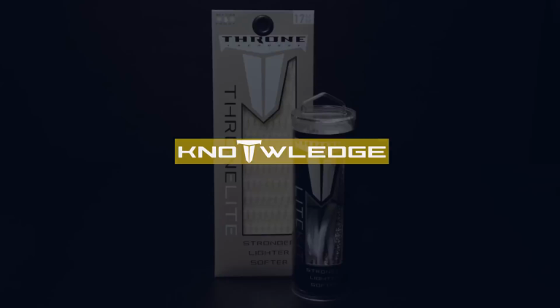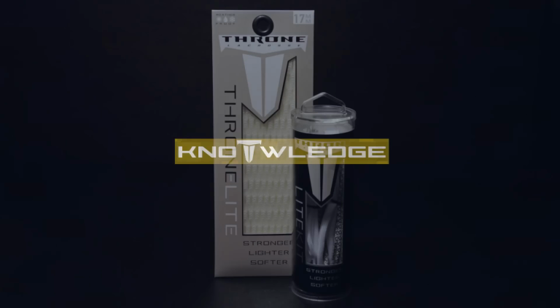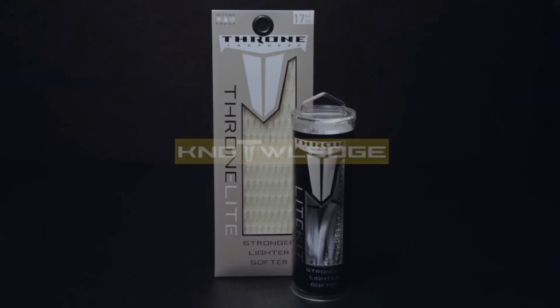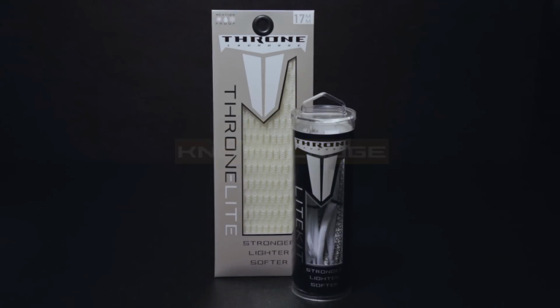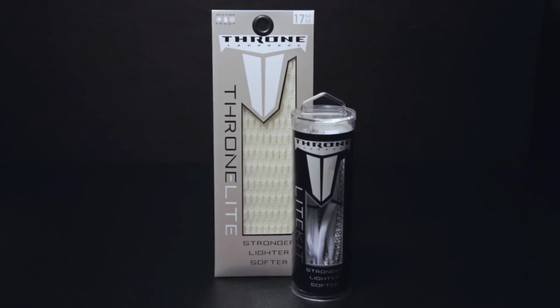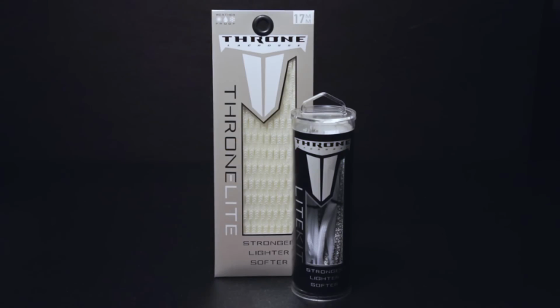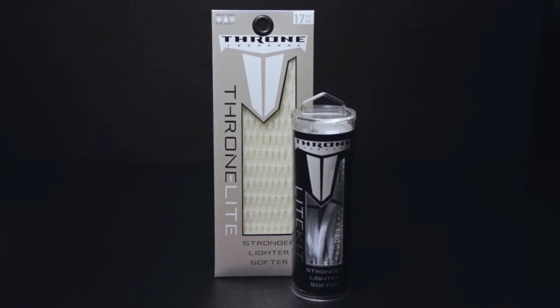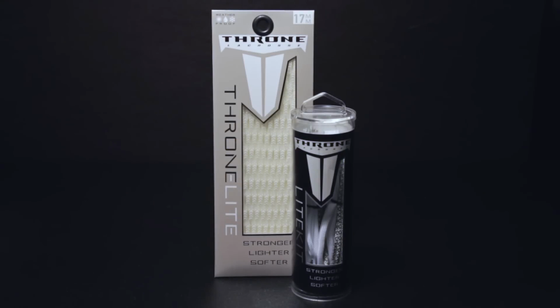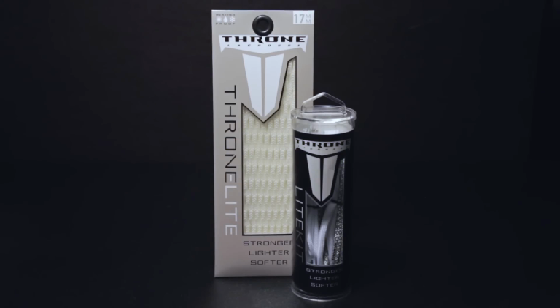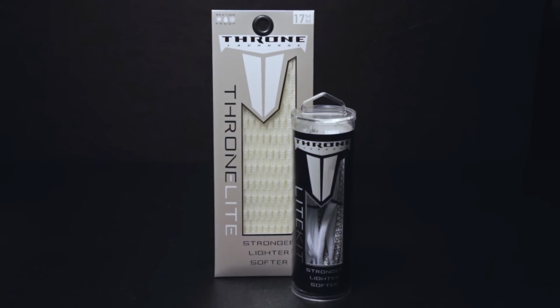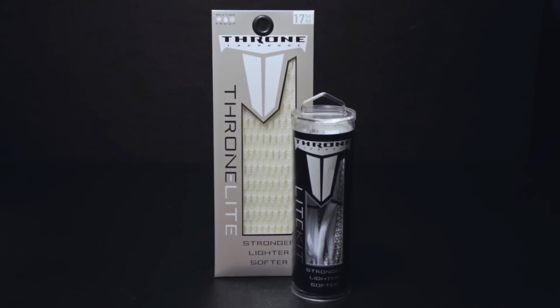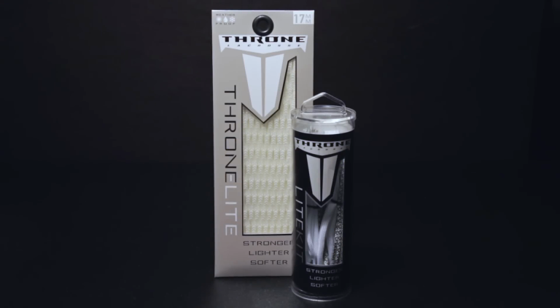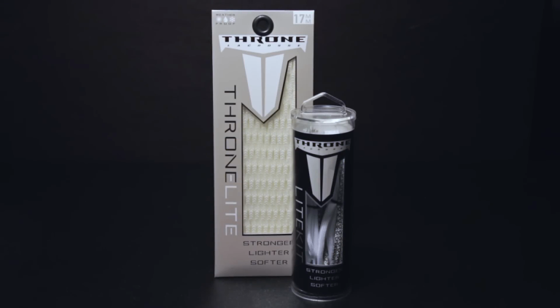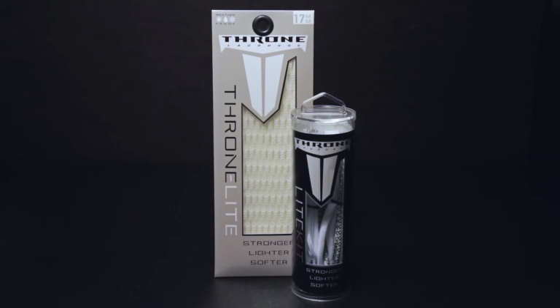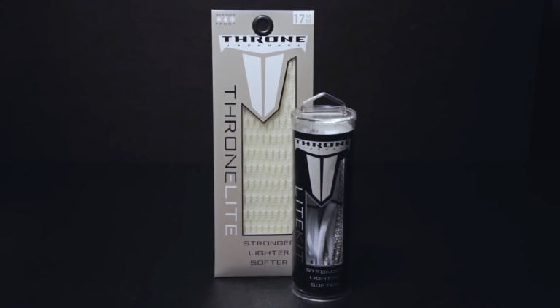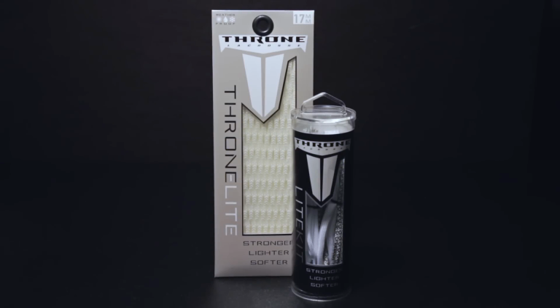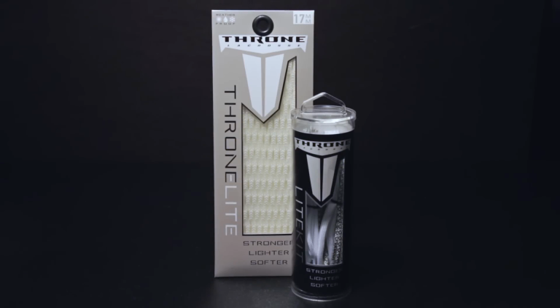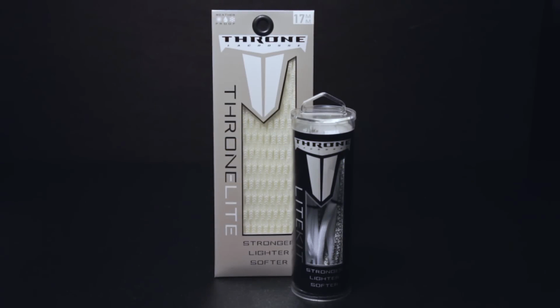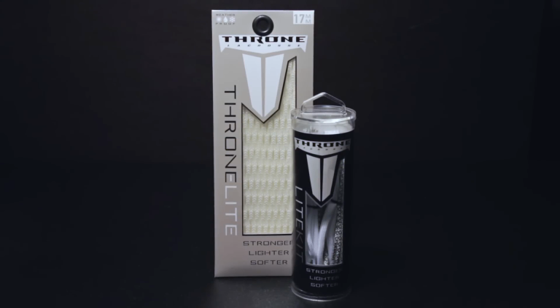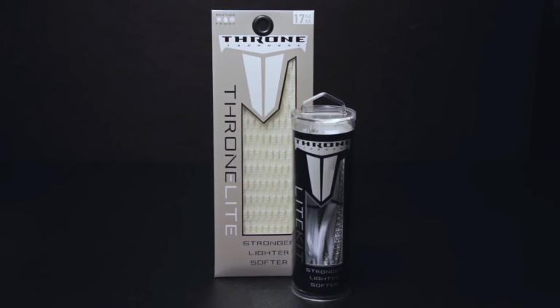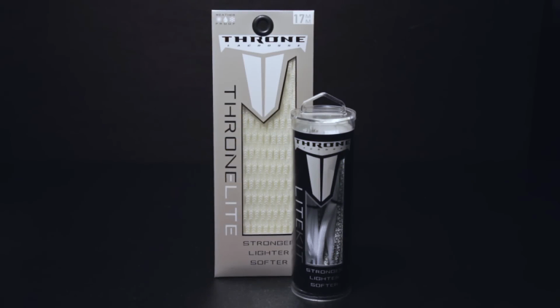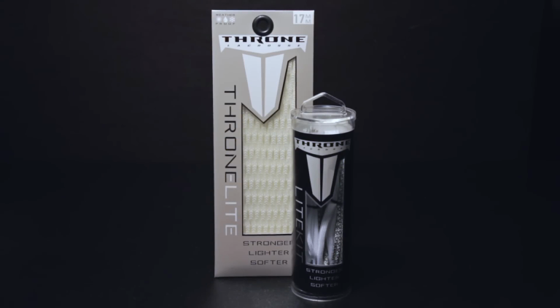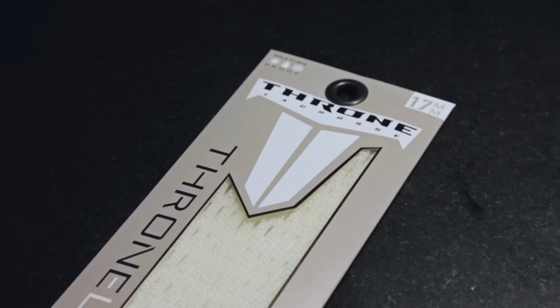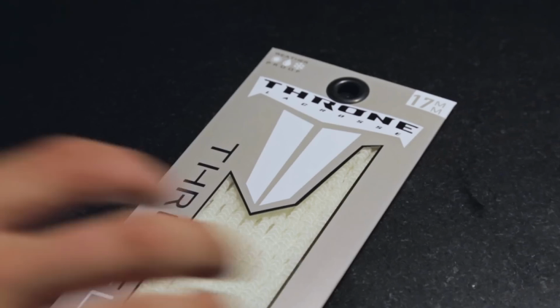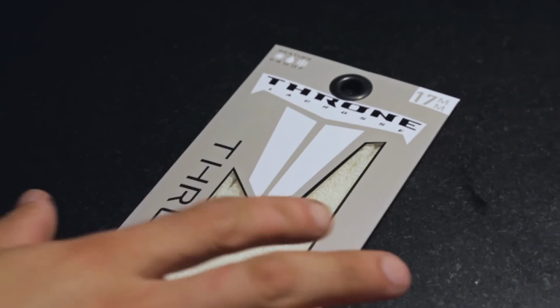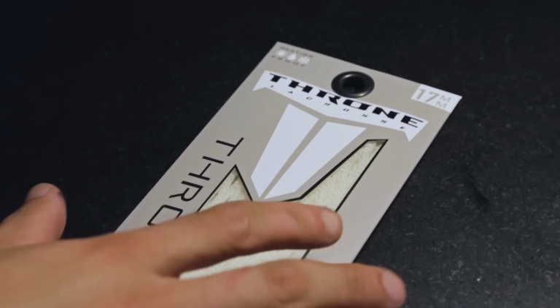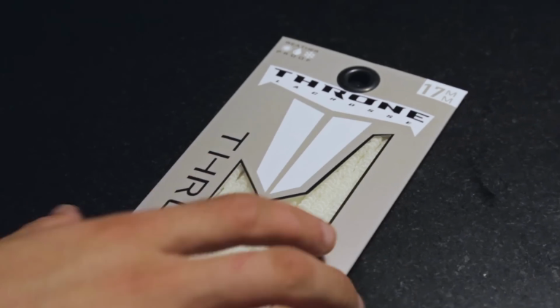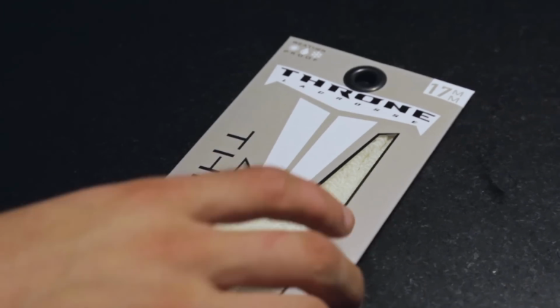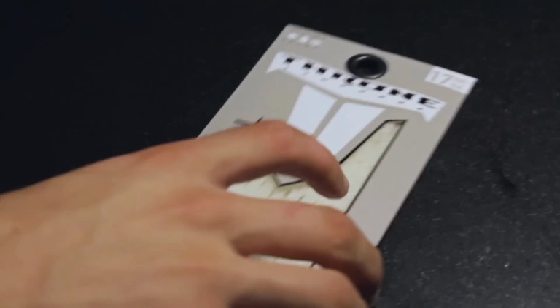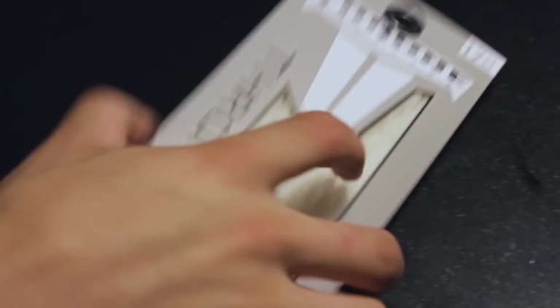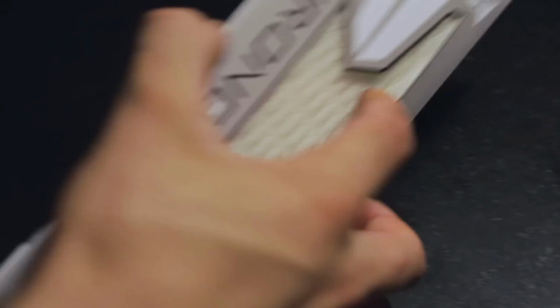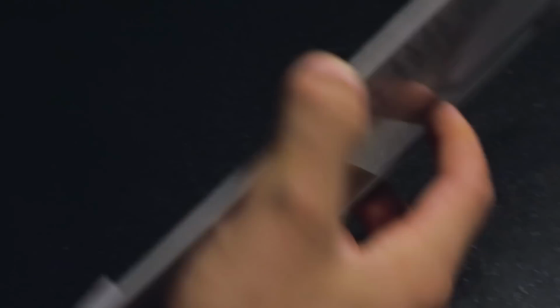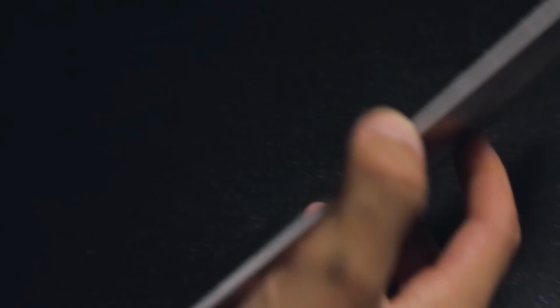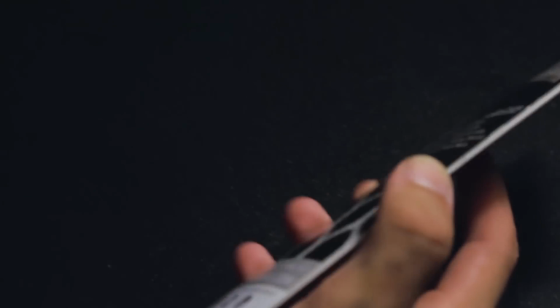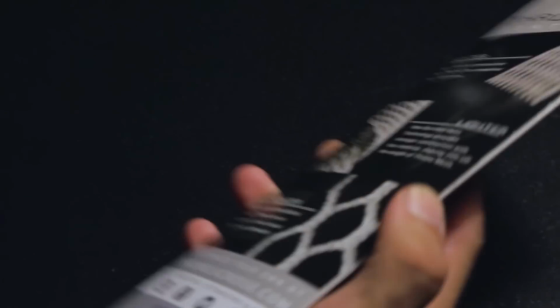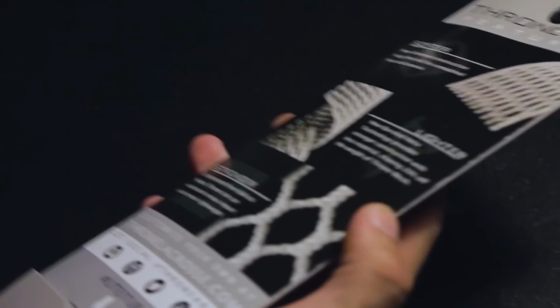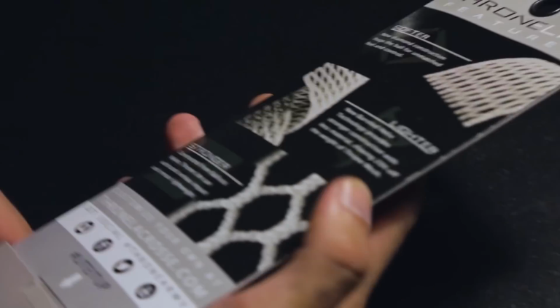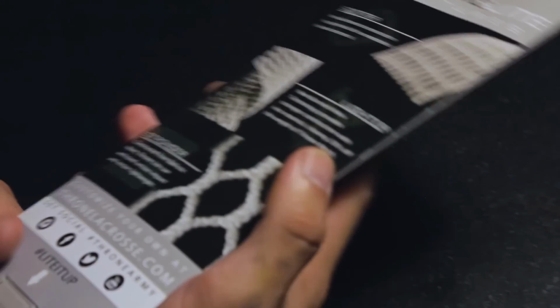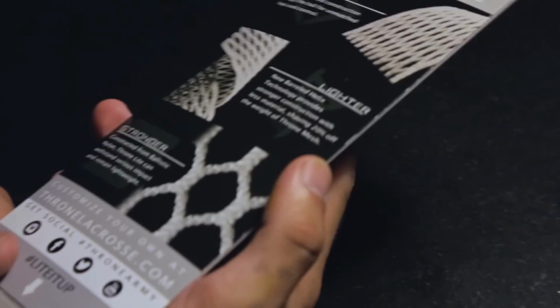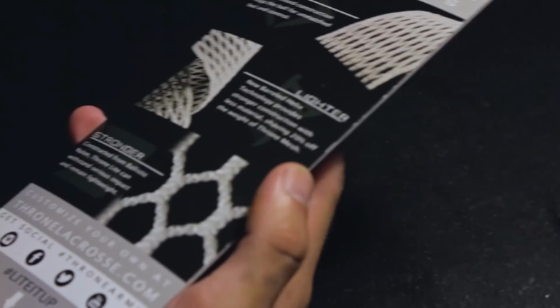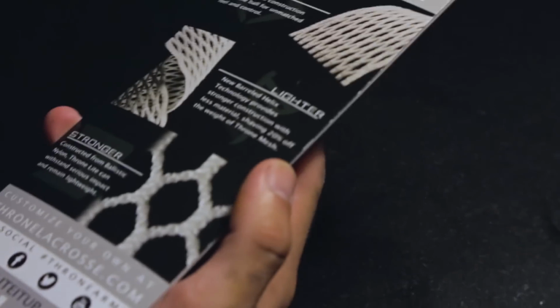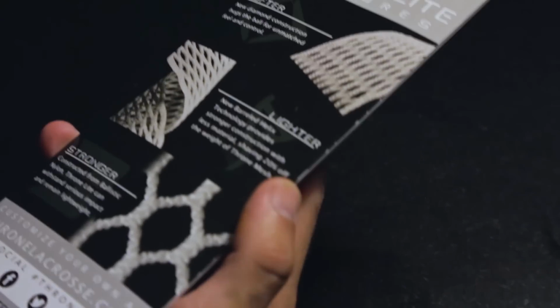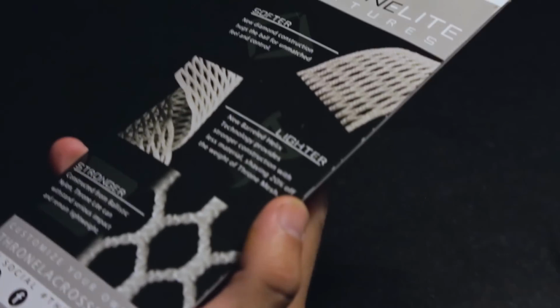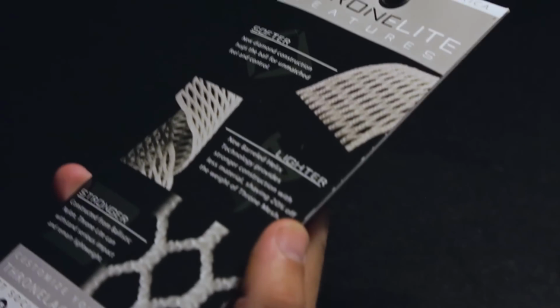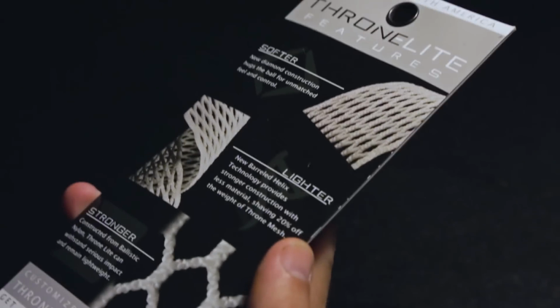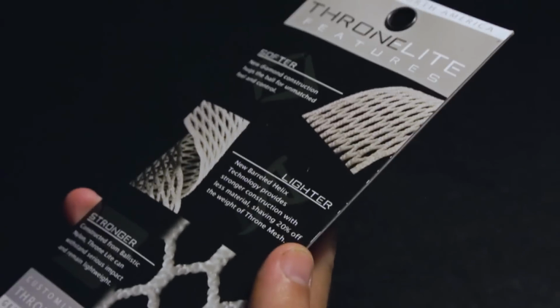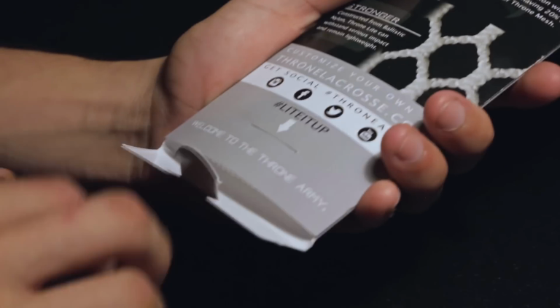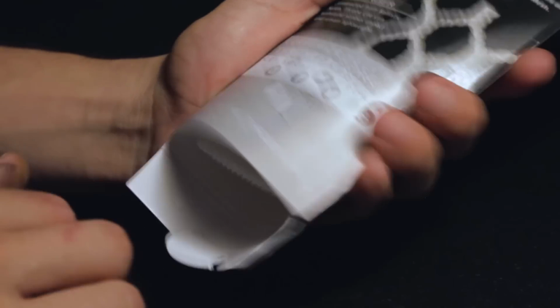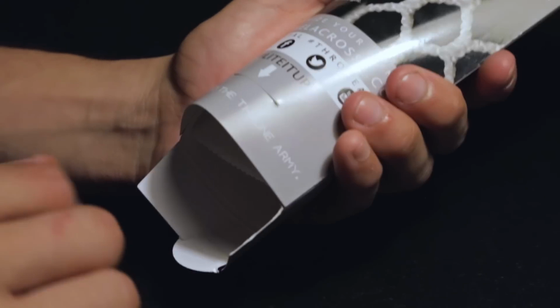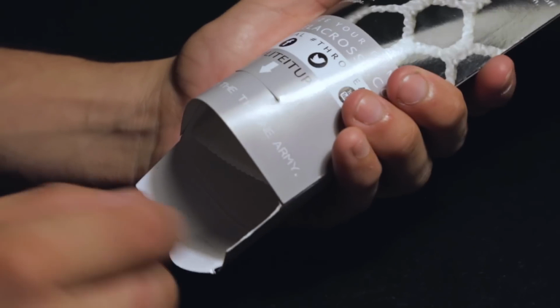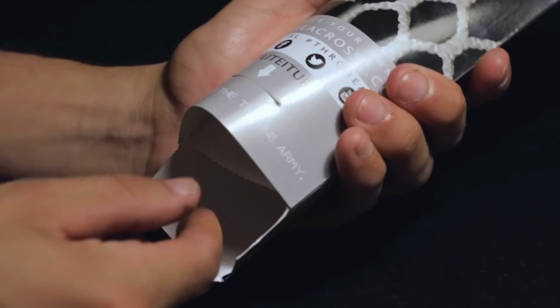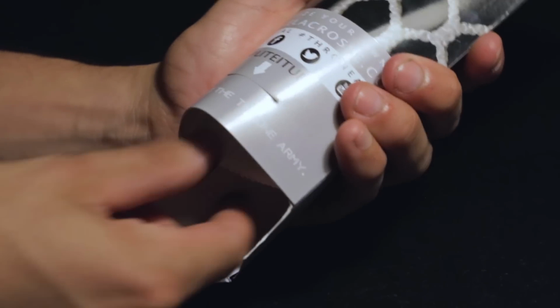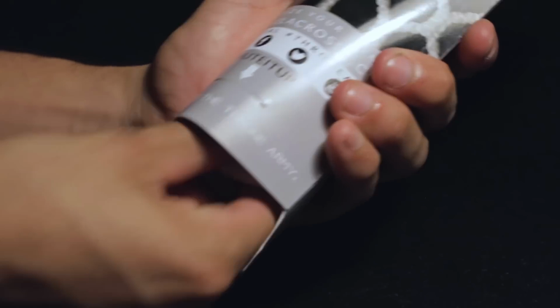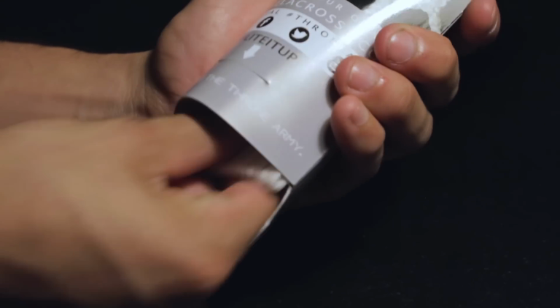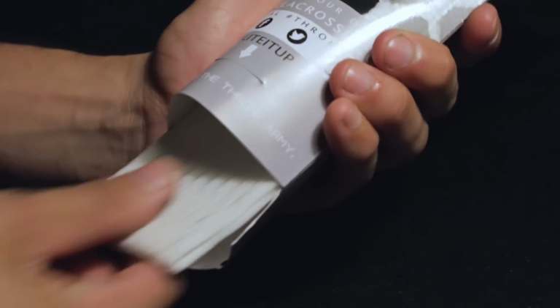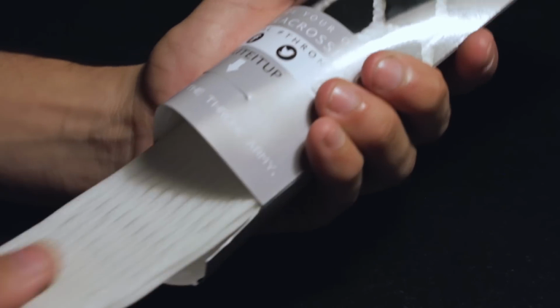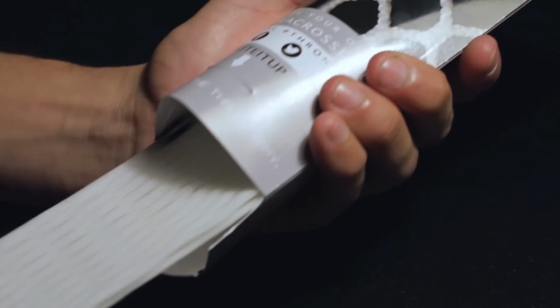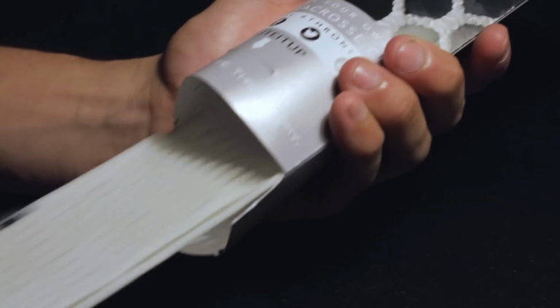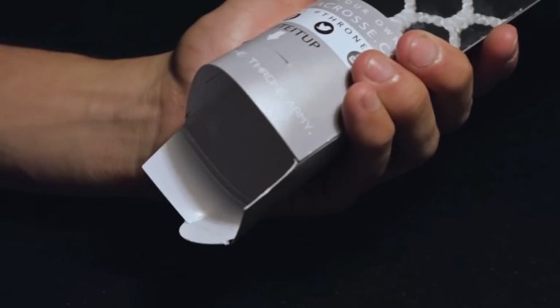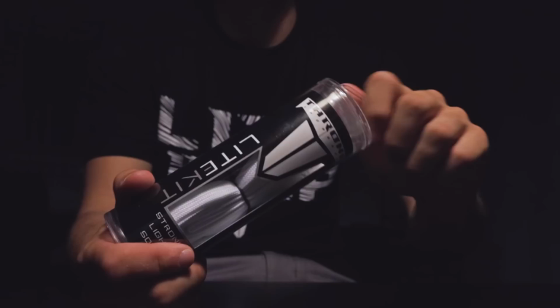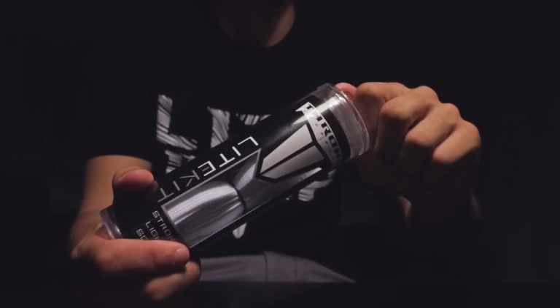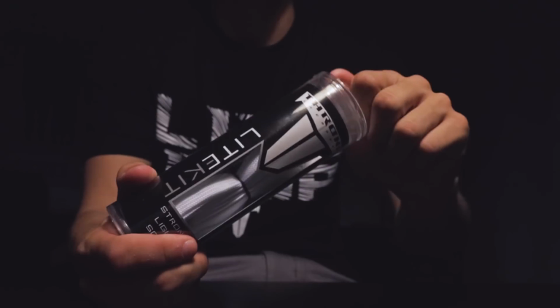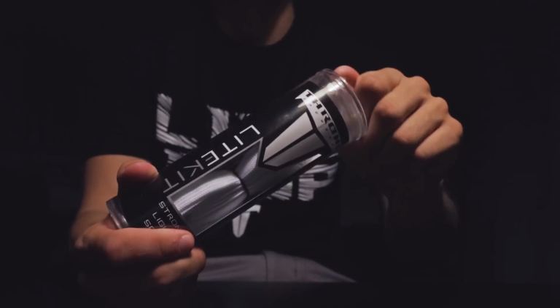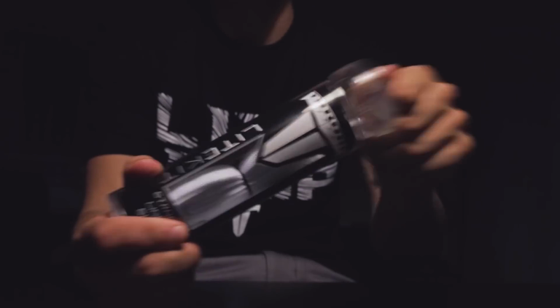First, you will need a piece of Throne Light, a light kit, and a lacrosse head, which all can be found on ThroneLacrosse.com. There is a link in the description below.